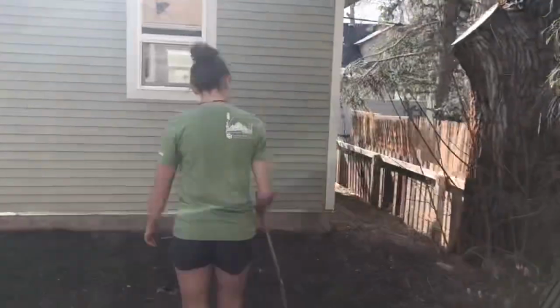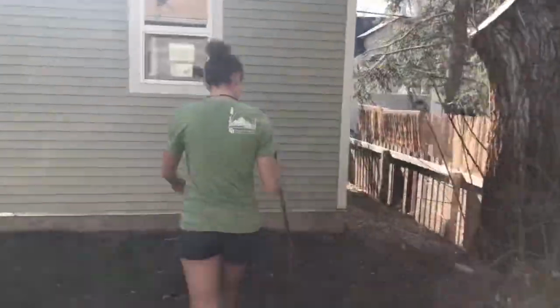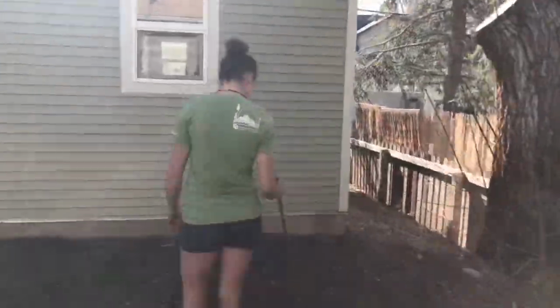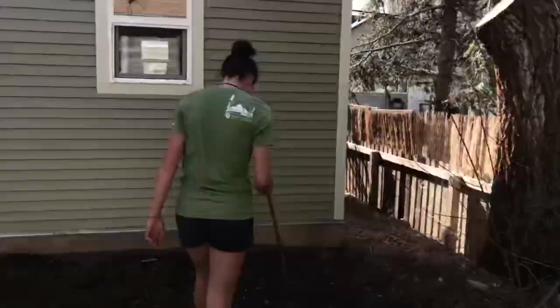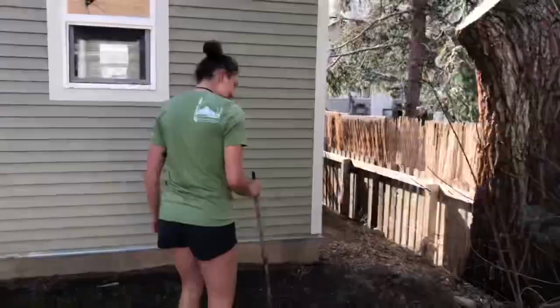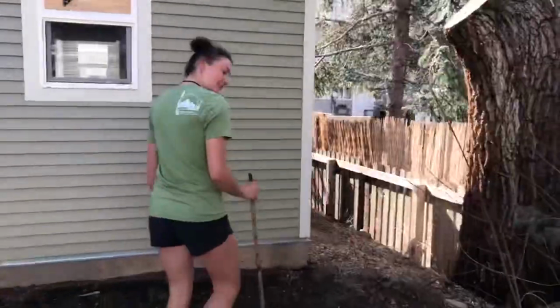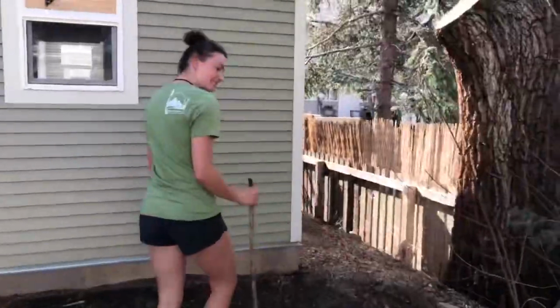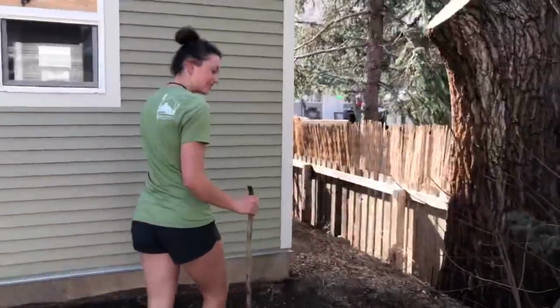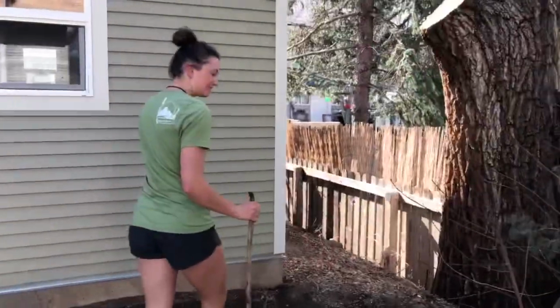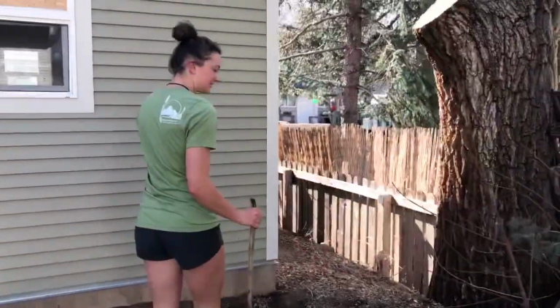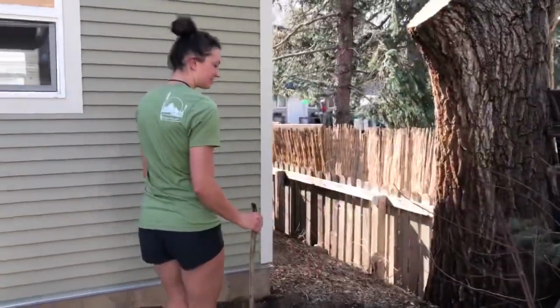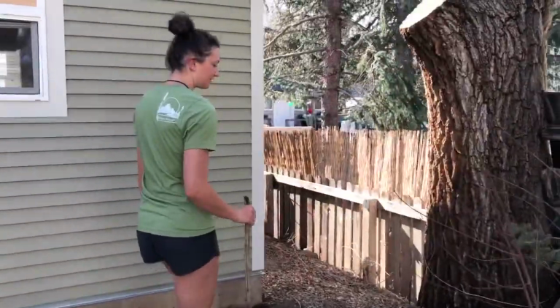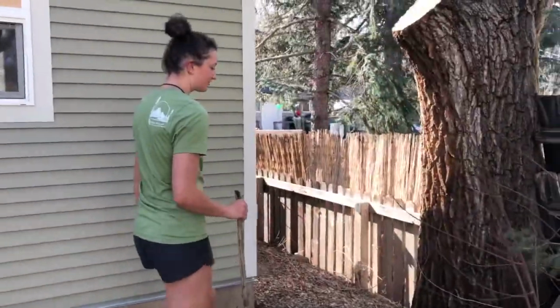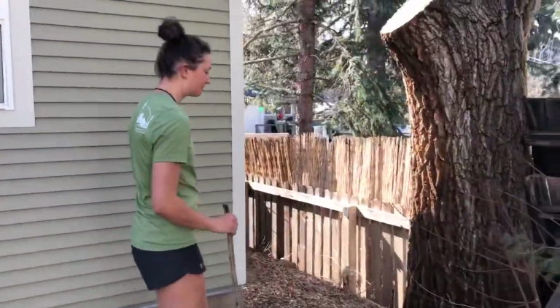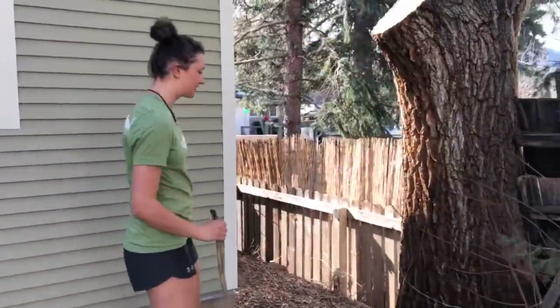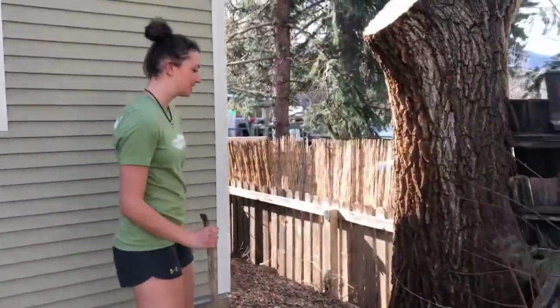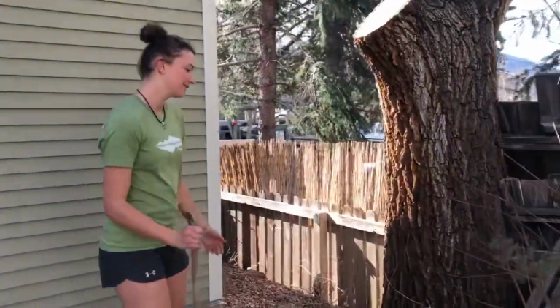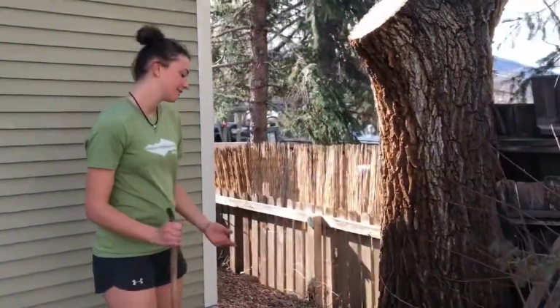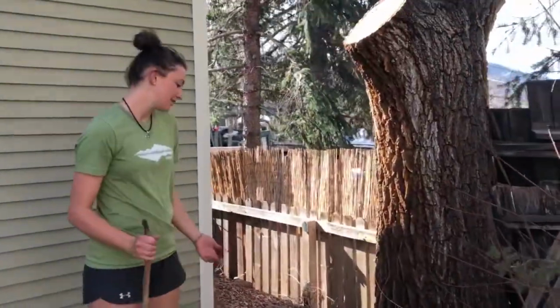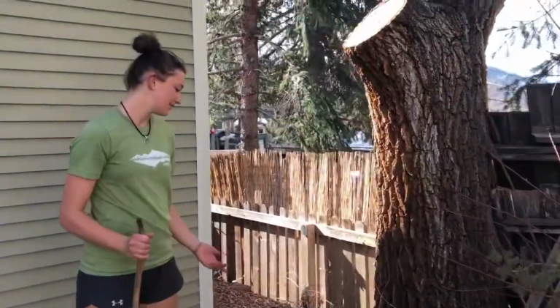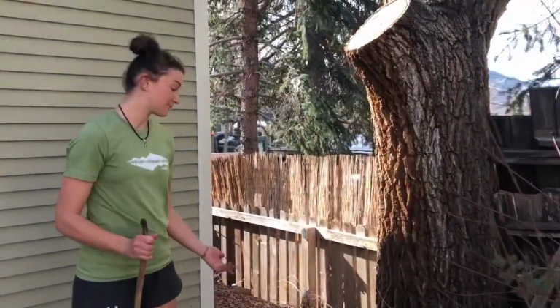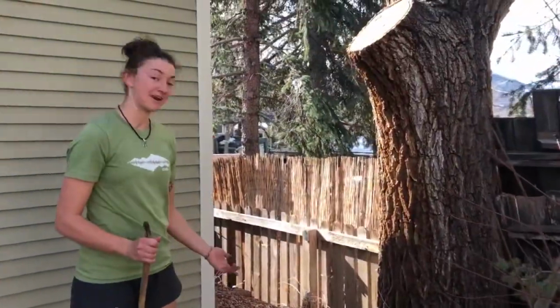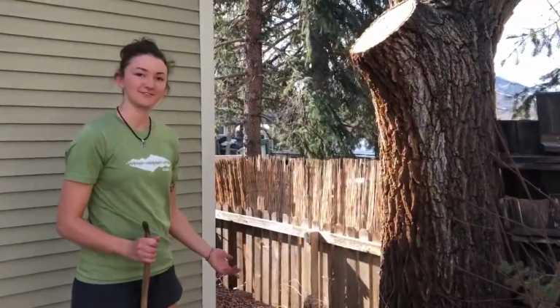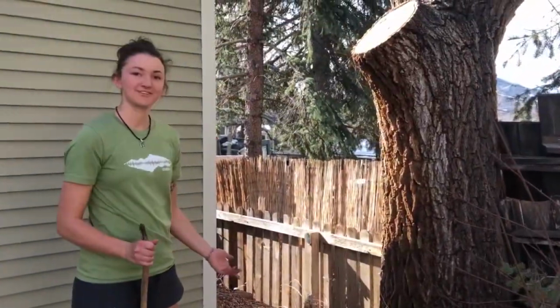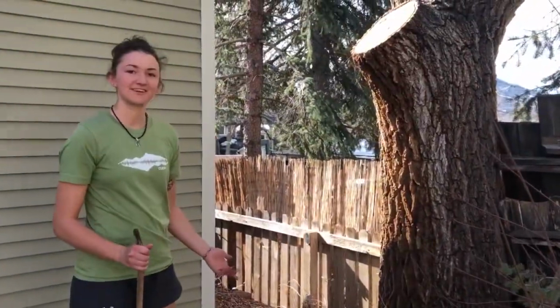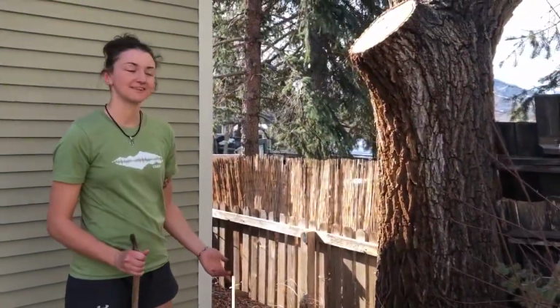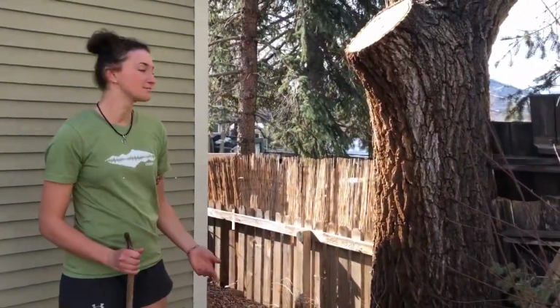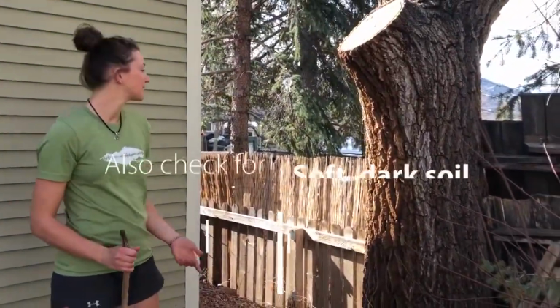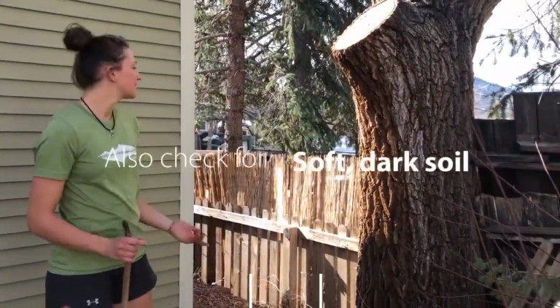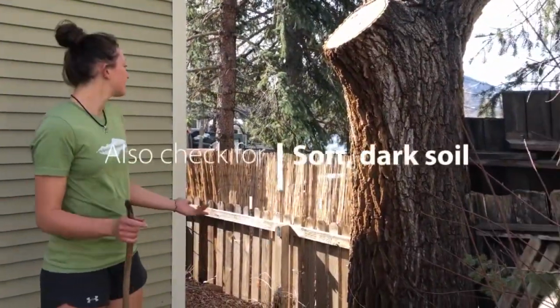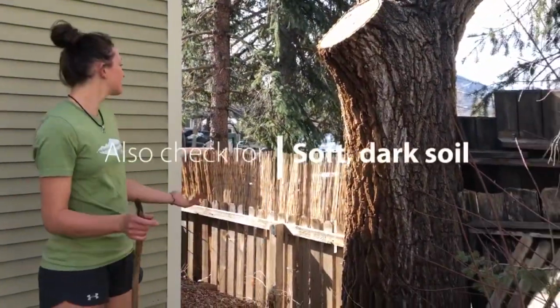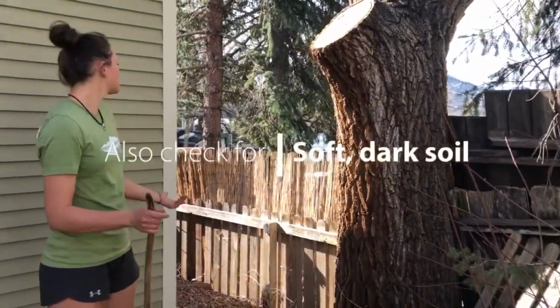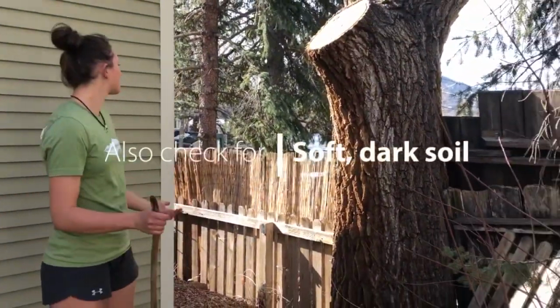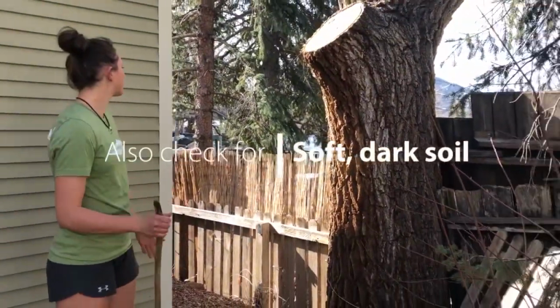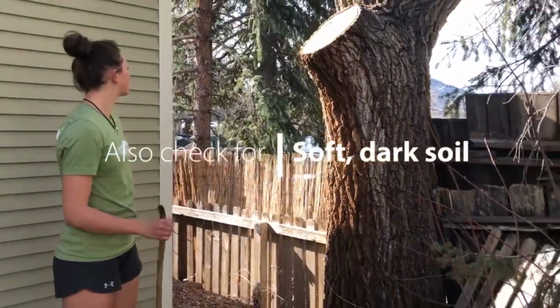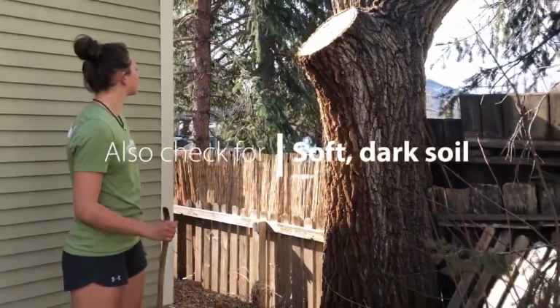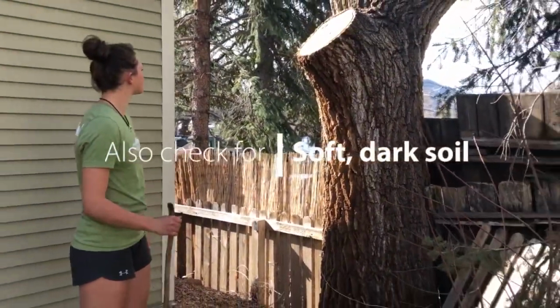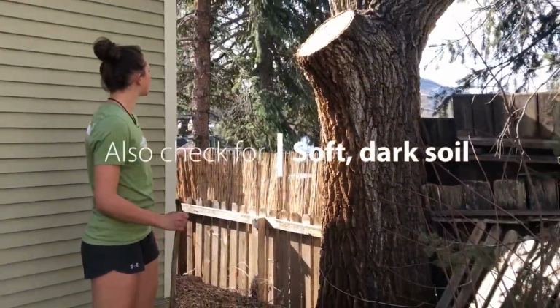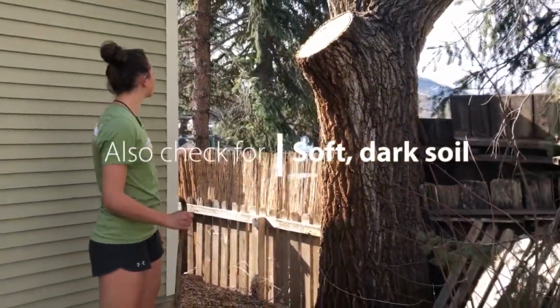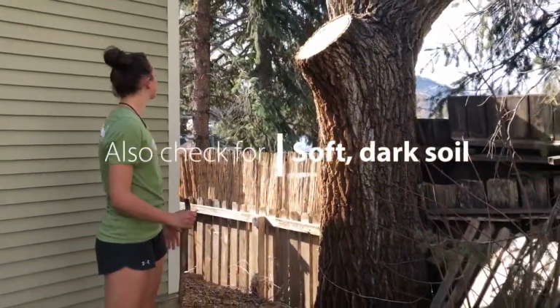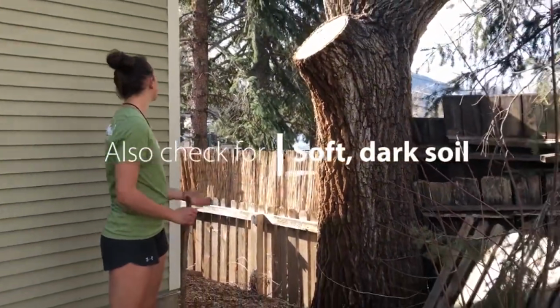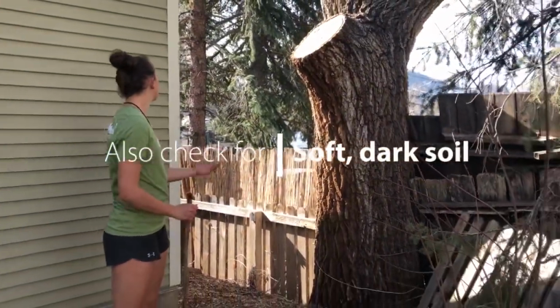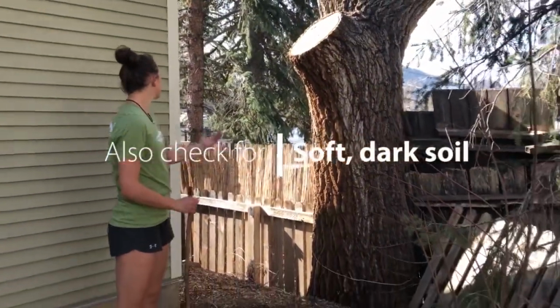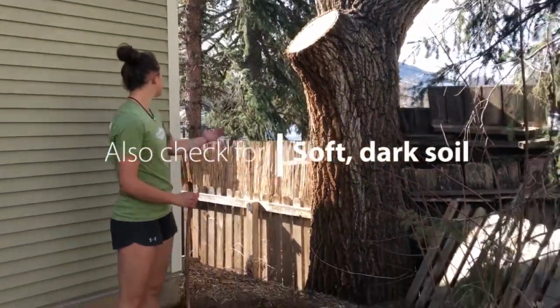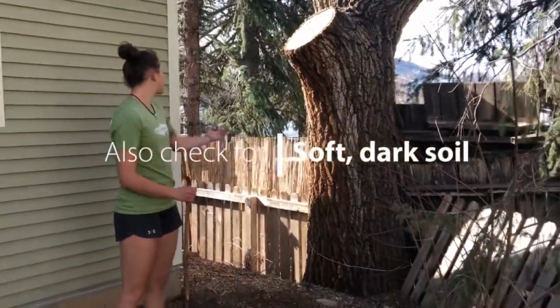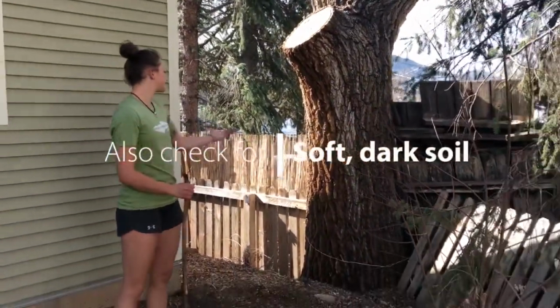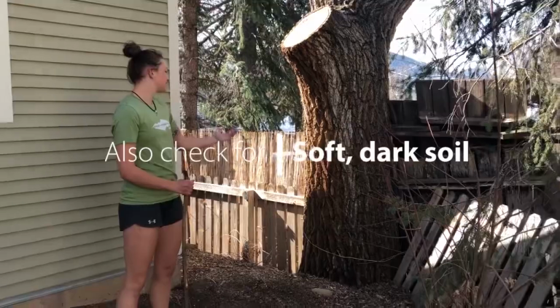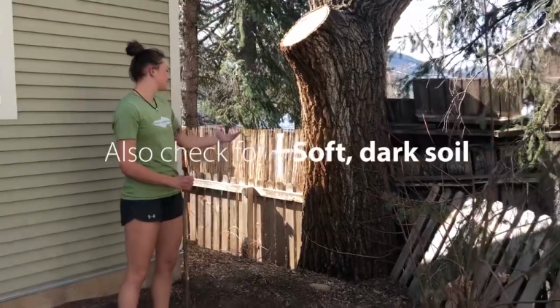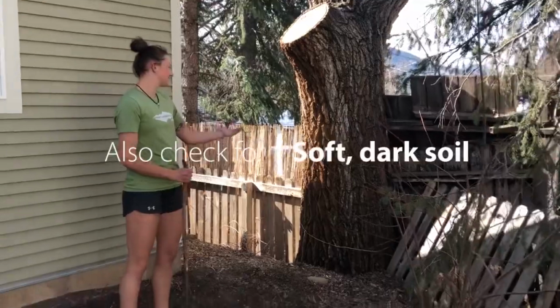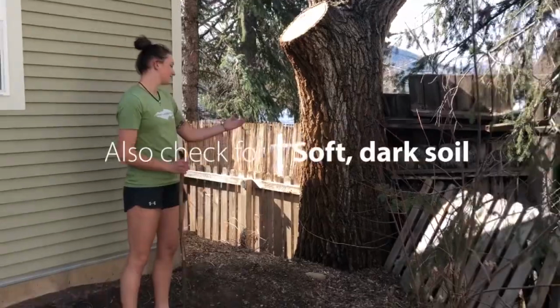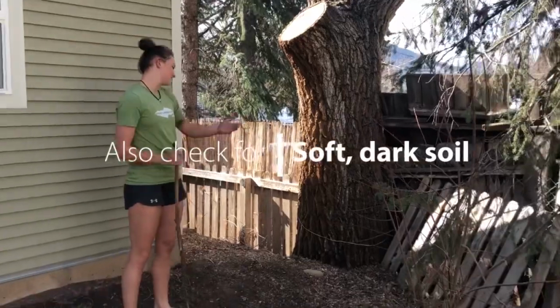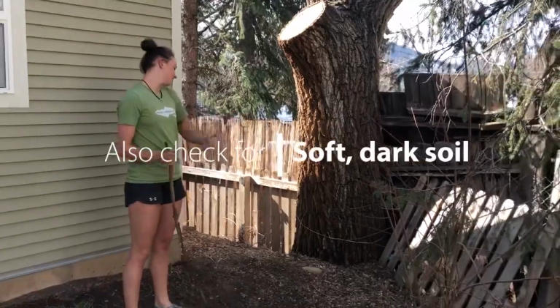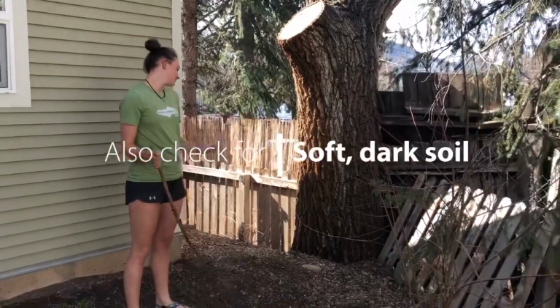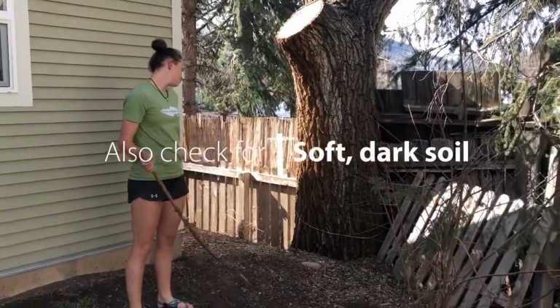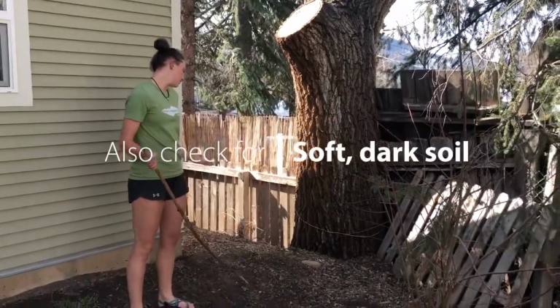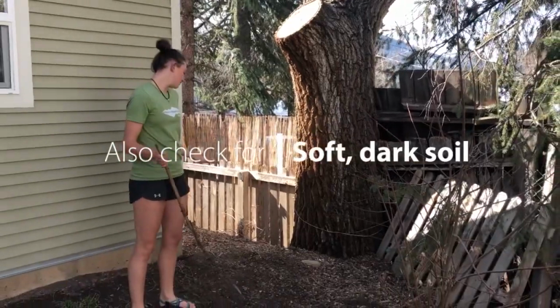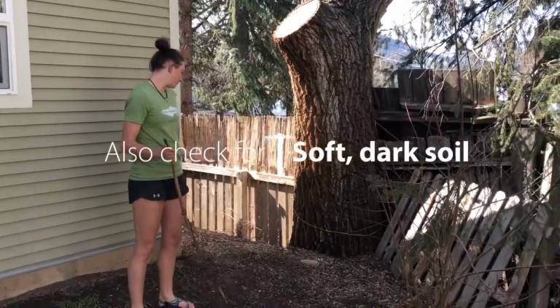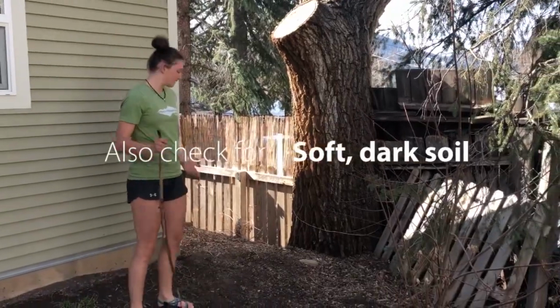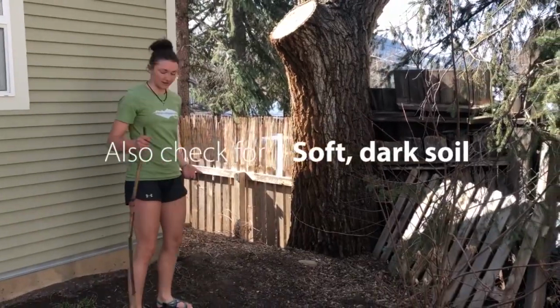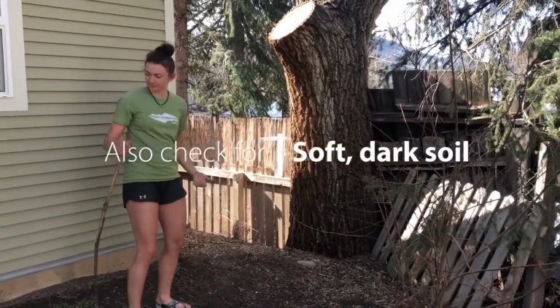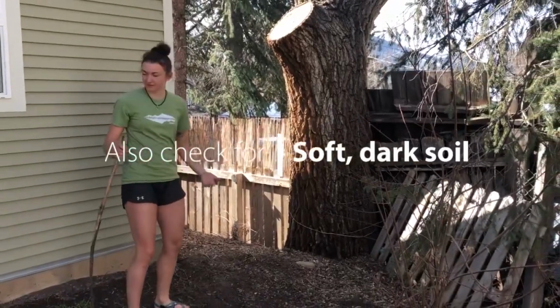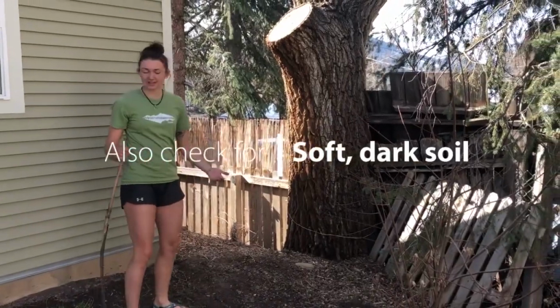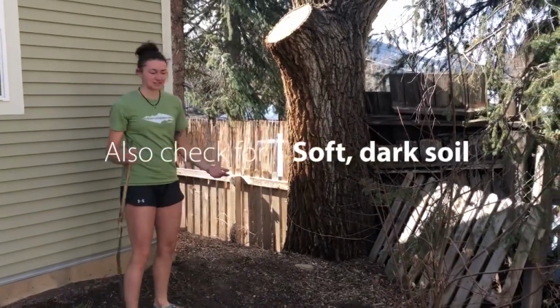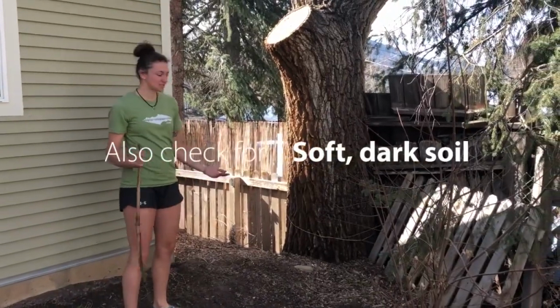The next thing you need to look for is privacy. This seems like a nice spot. We've got trees and other protection.